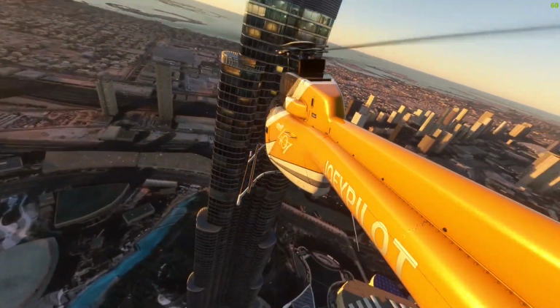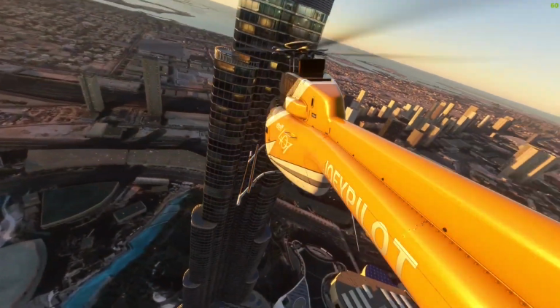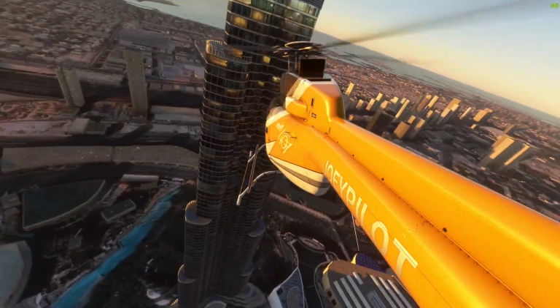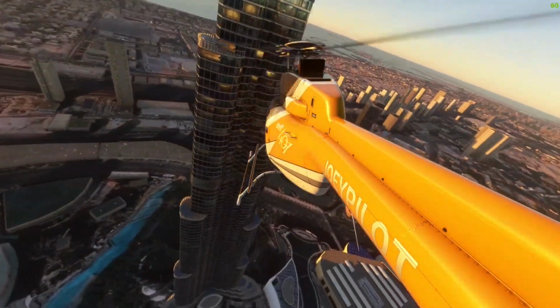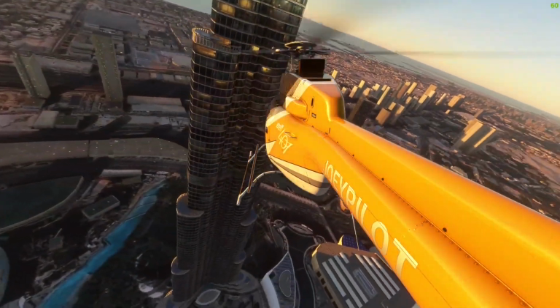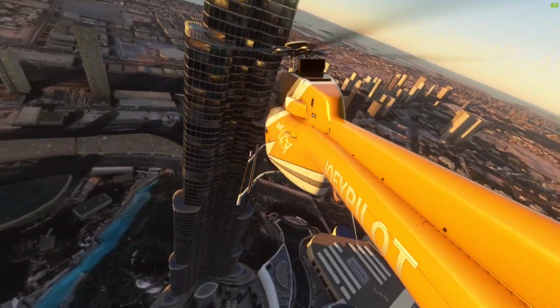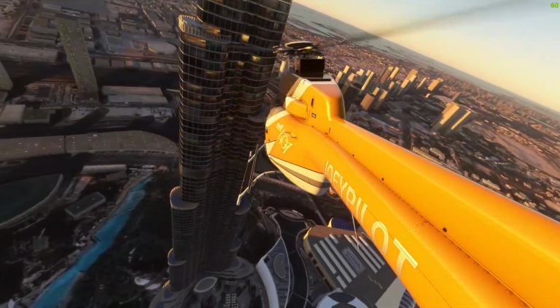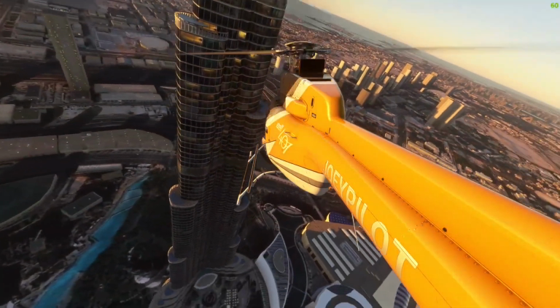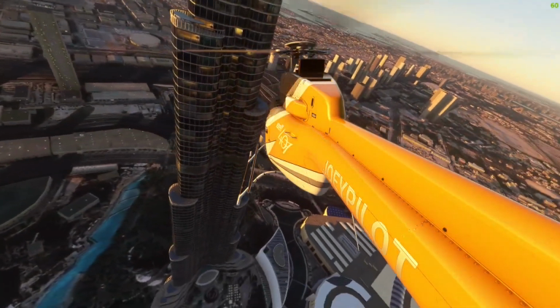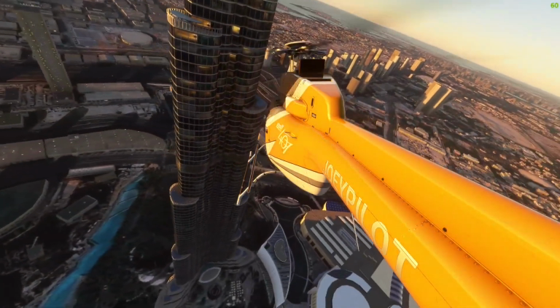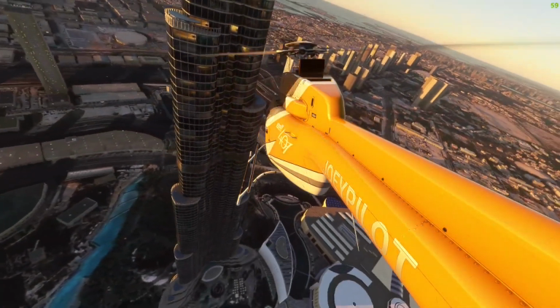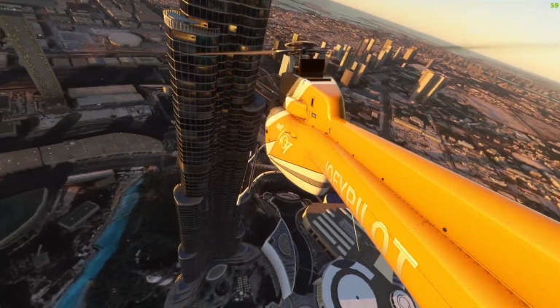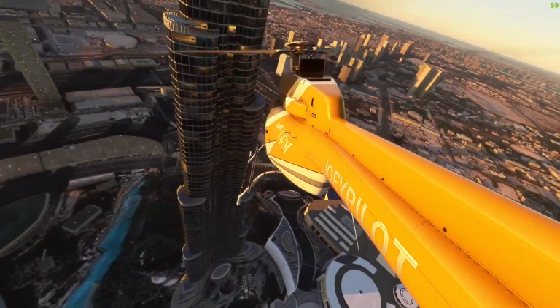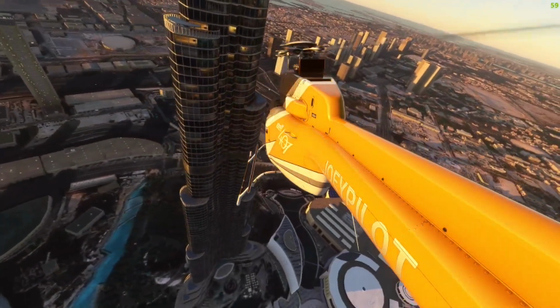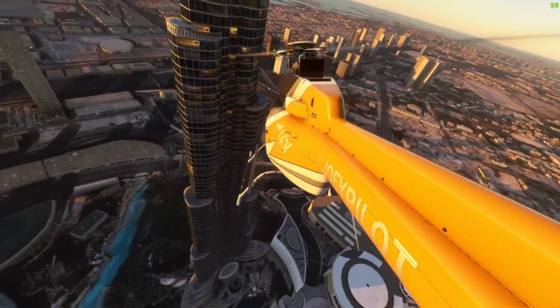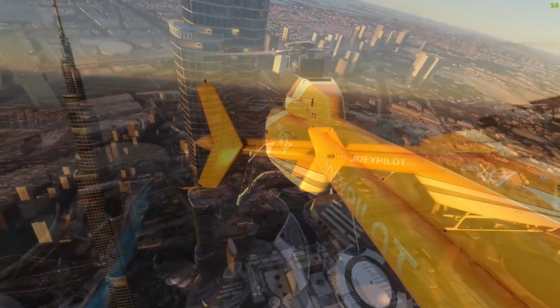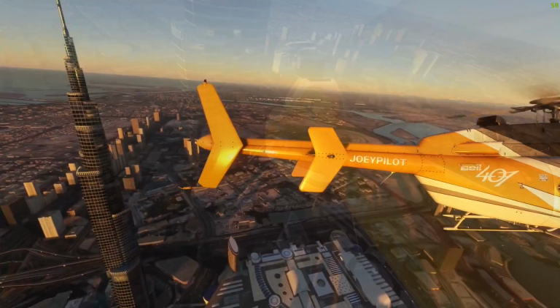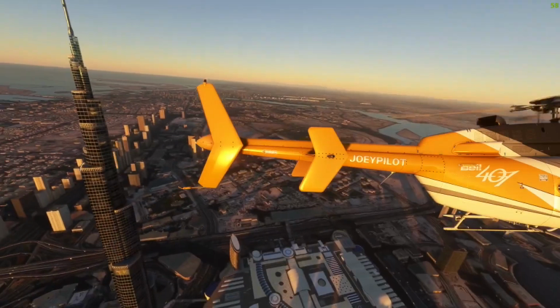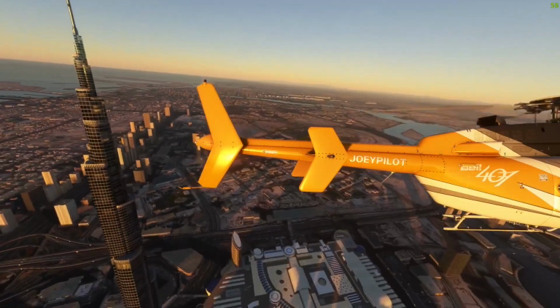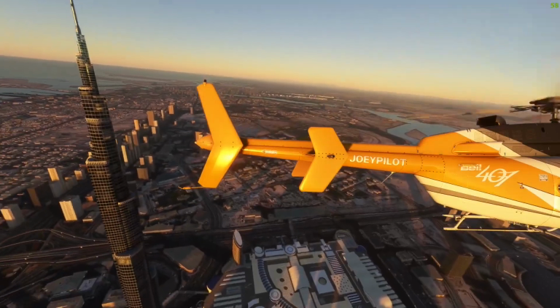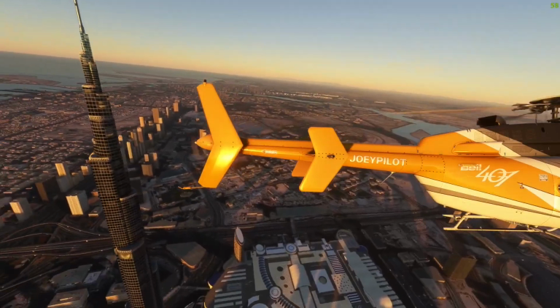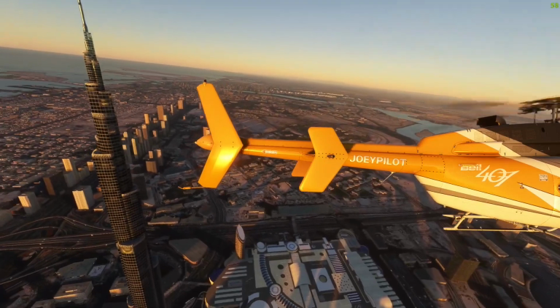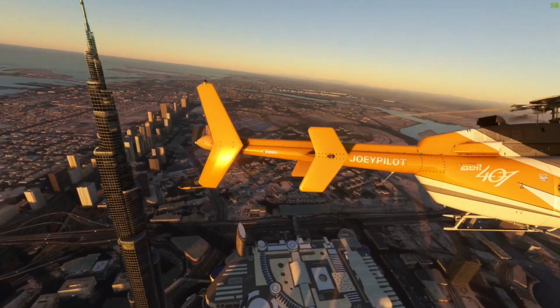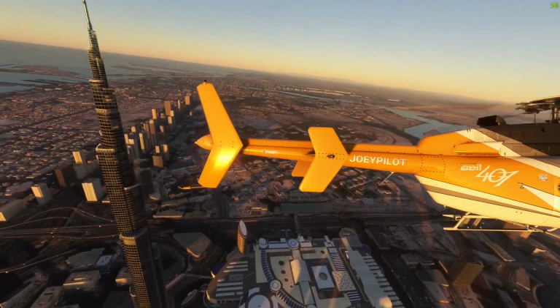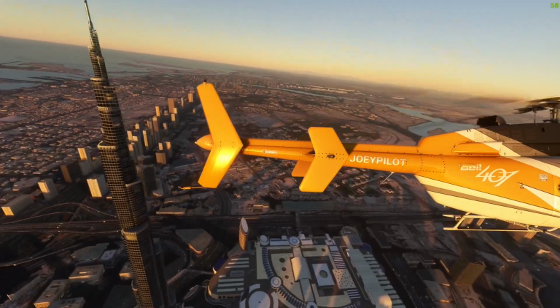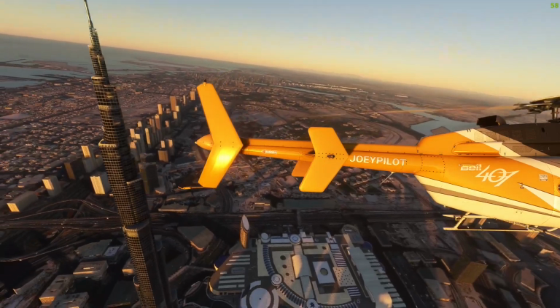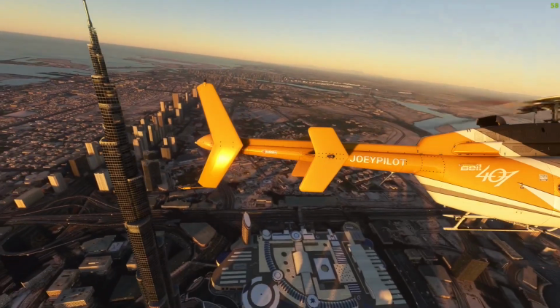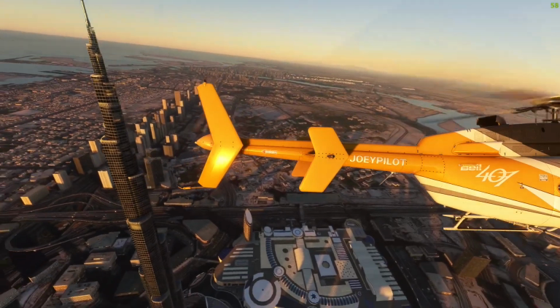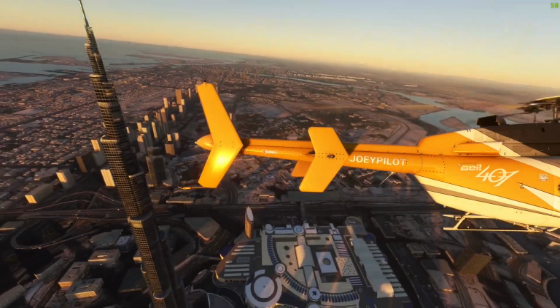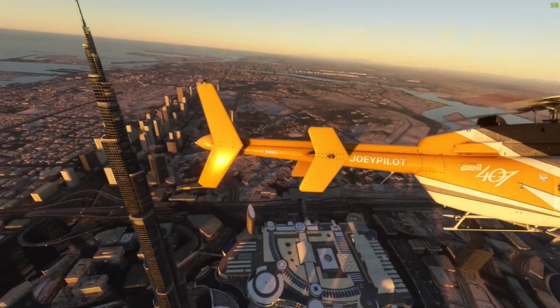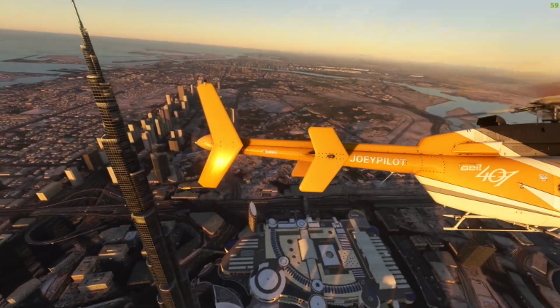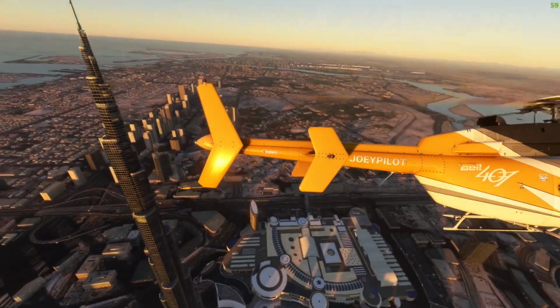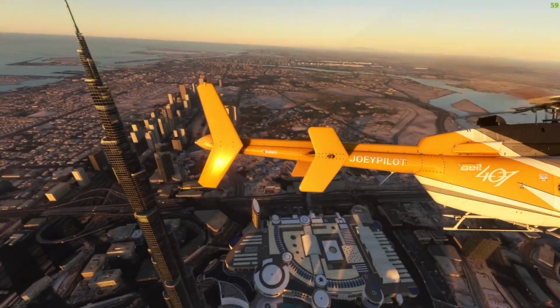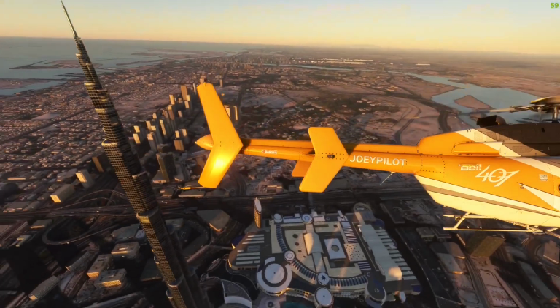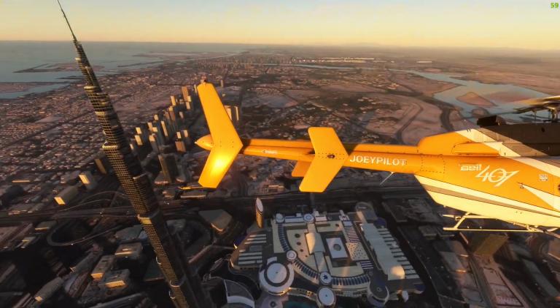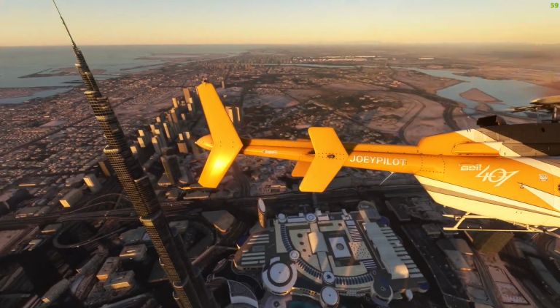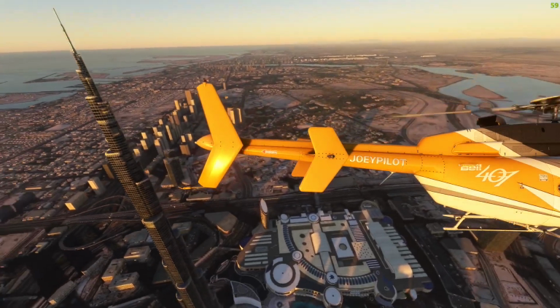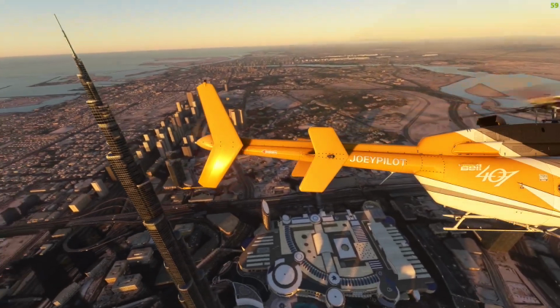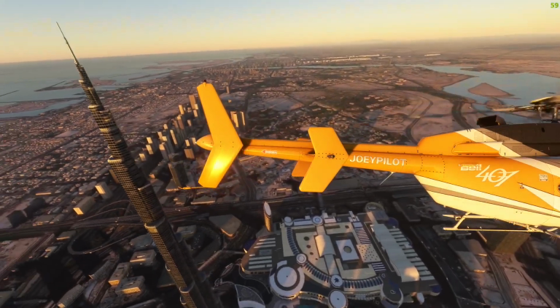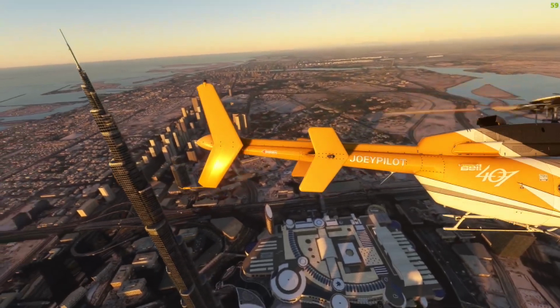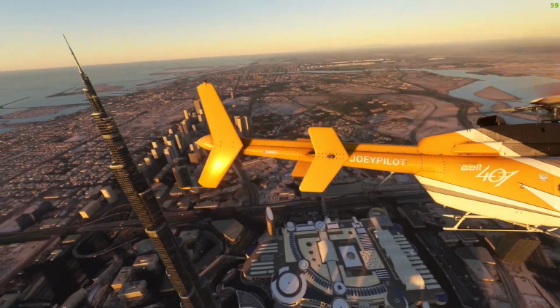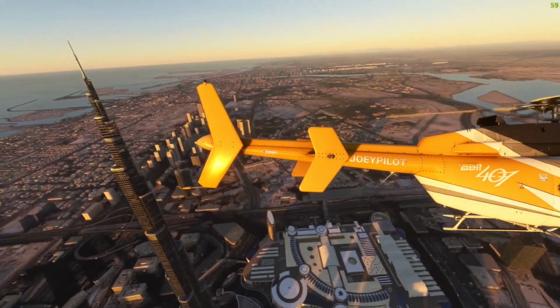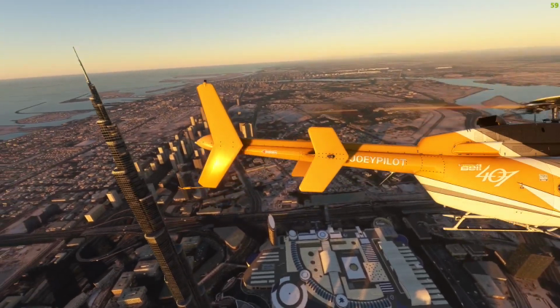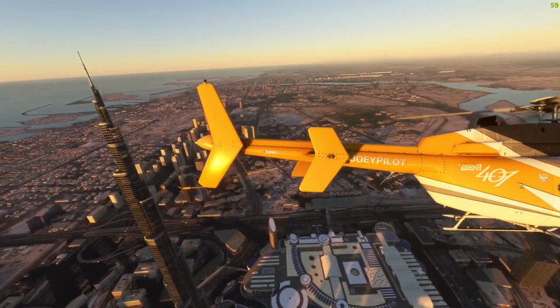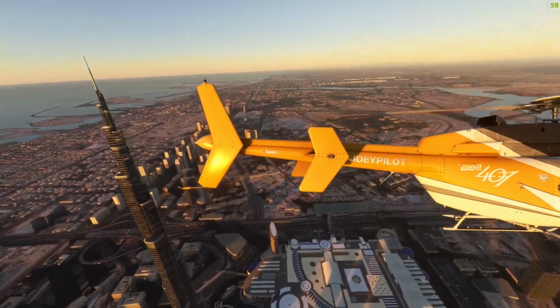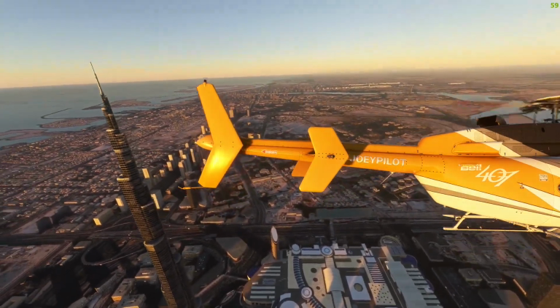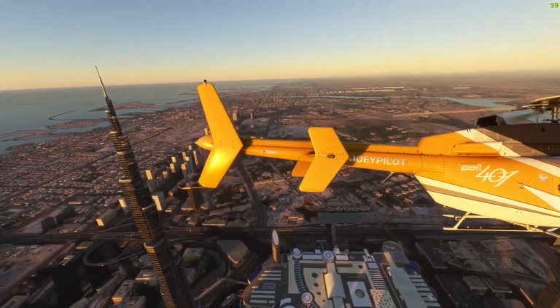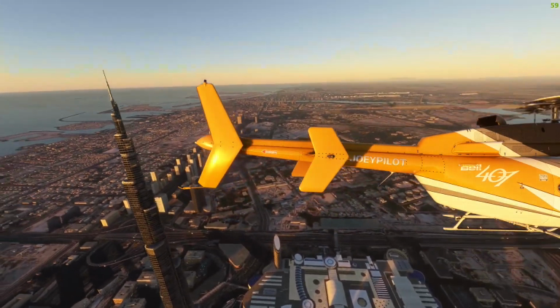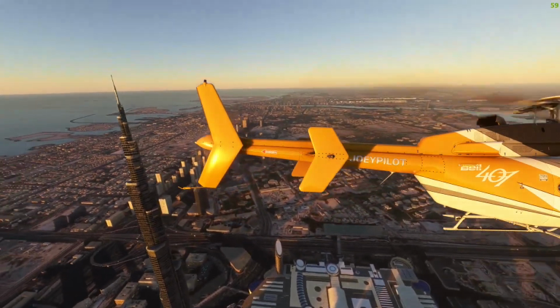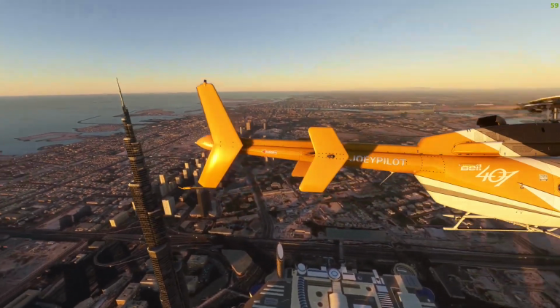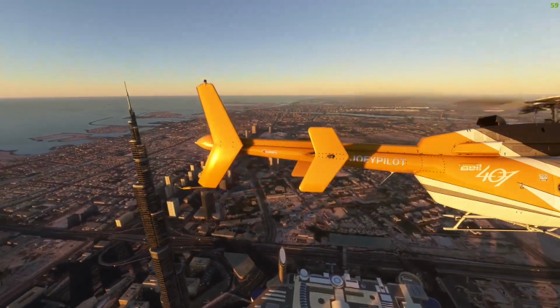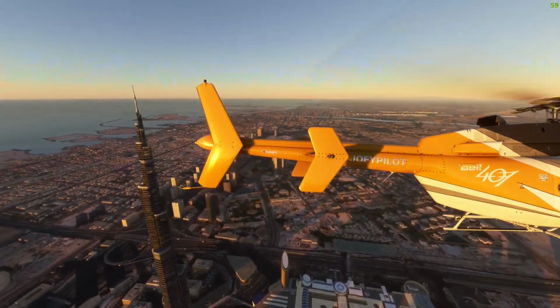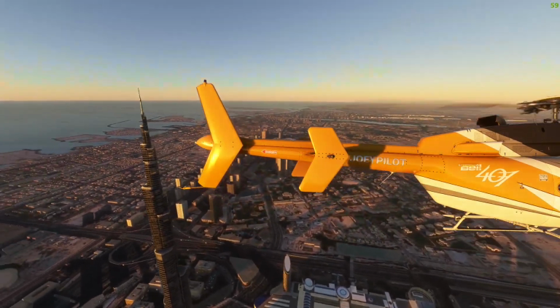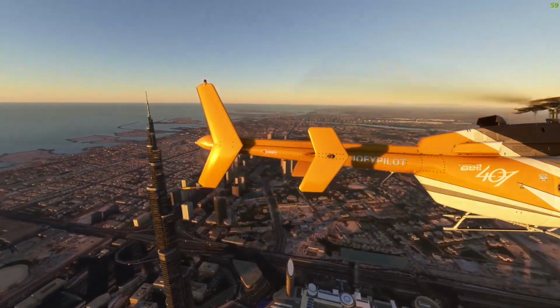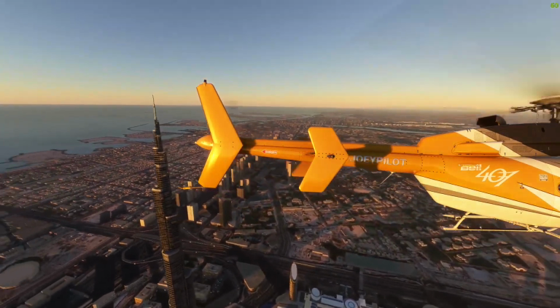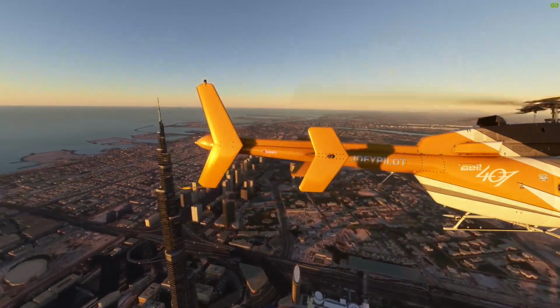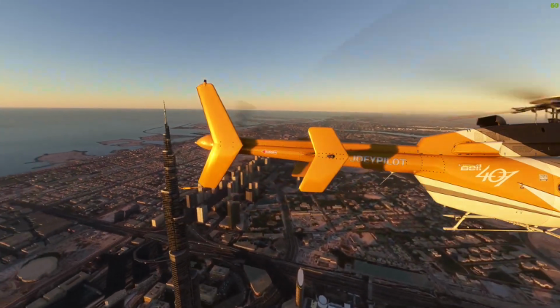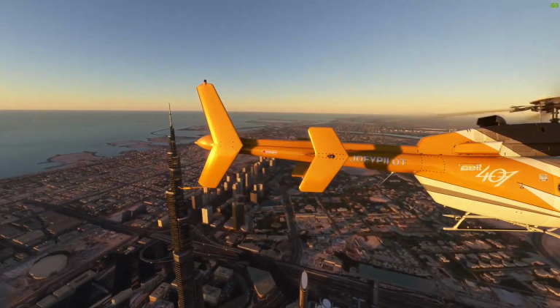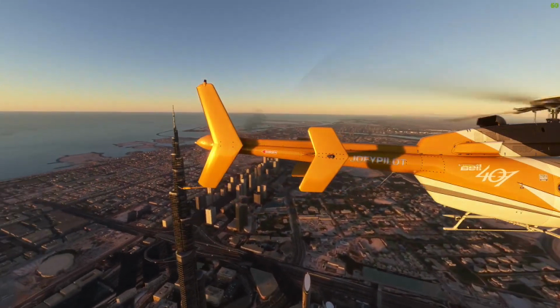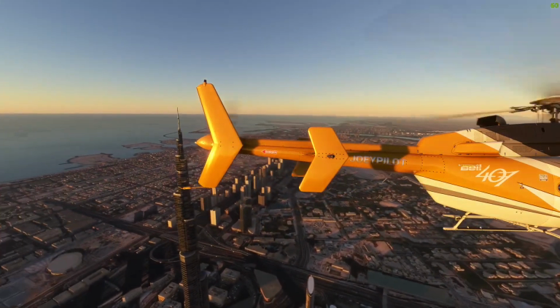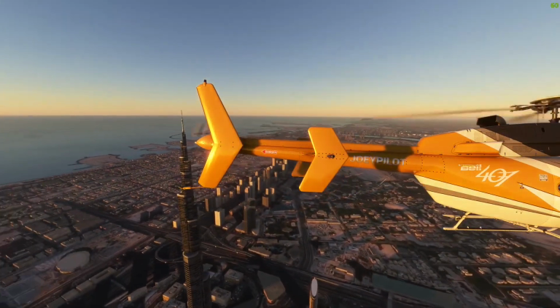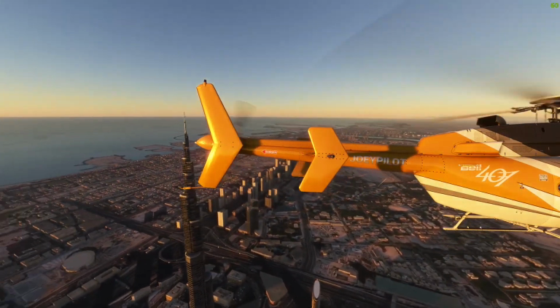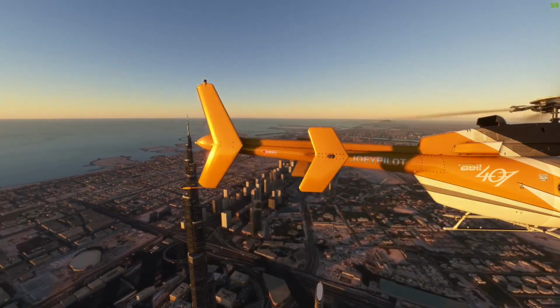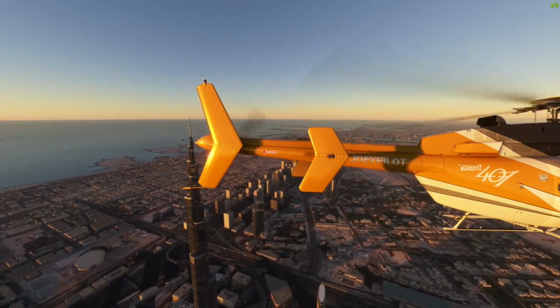Do let me know down below in the comment section if you are a real helicopter pilot and you maybe know a better way of trimming — I would love to hear it.